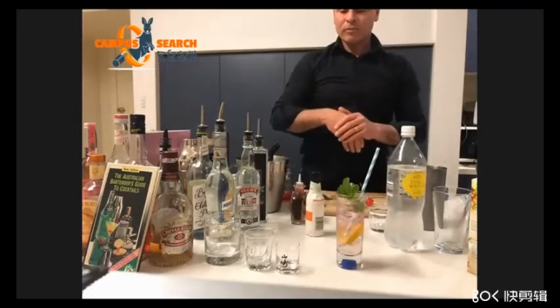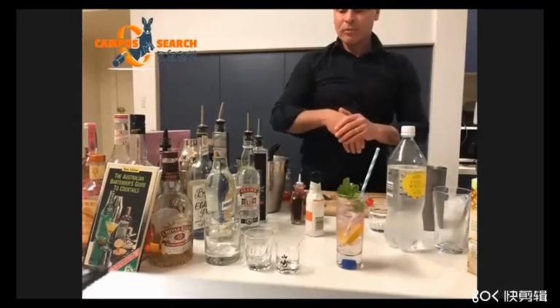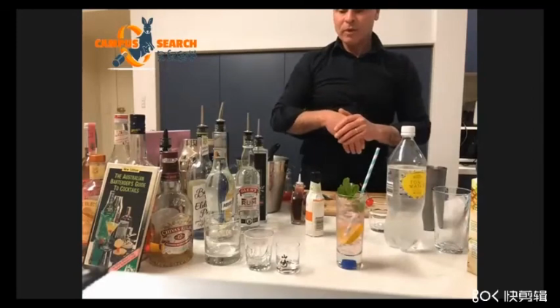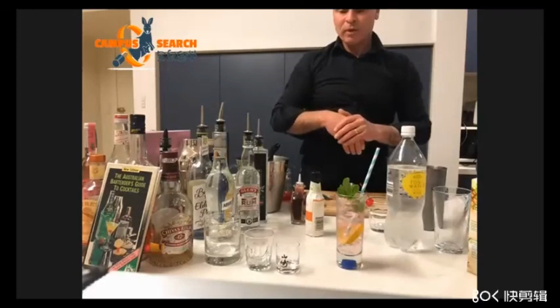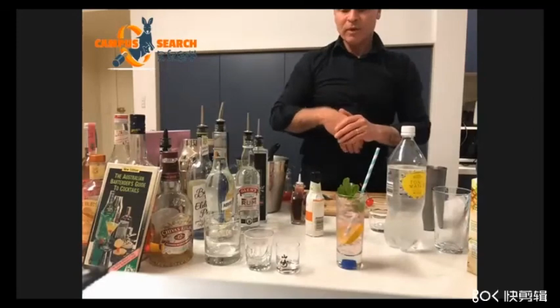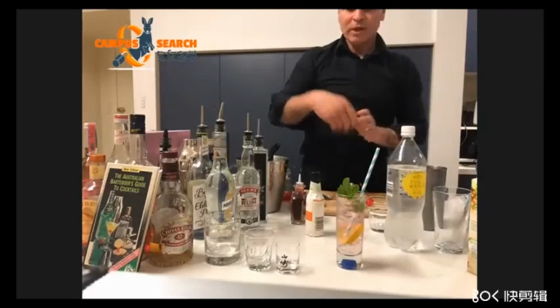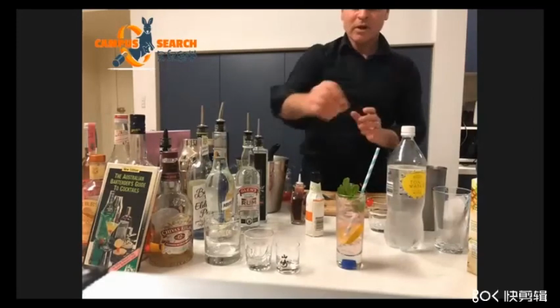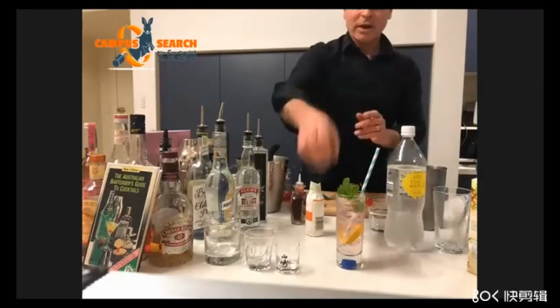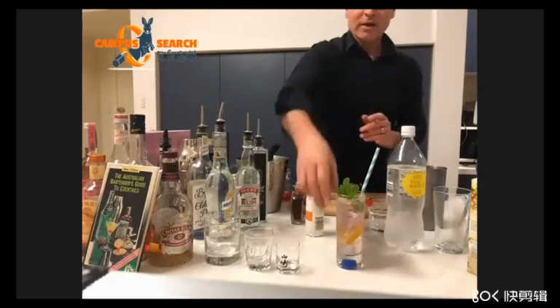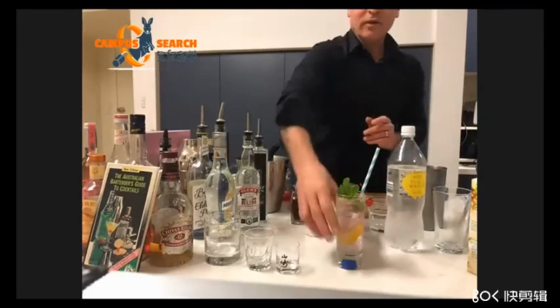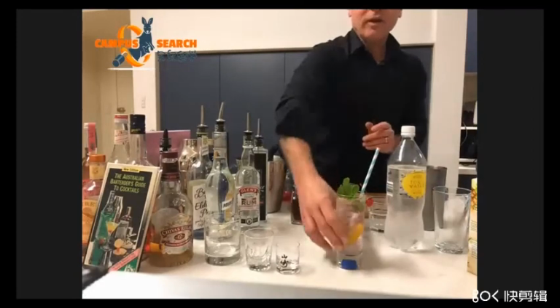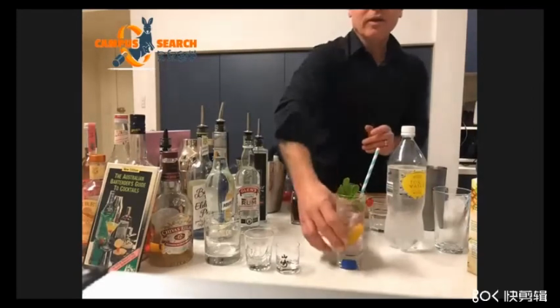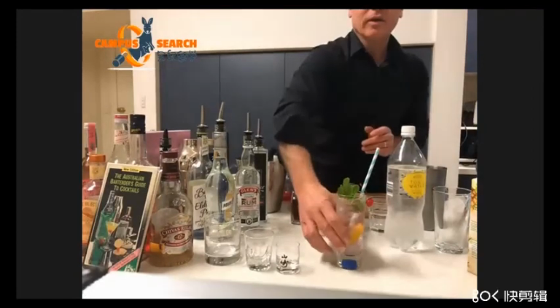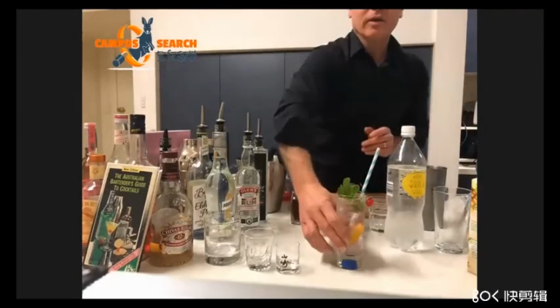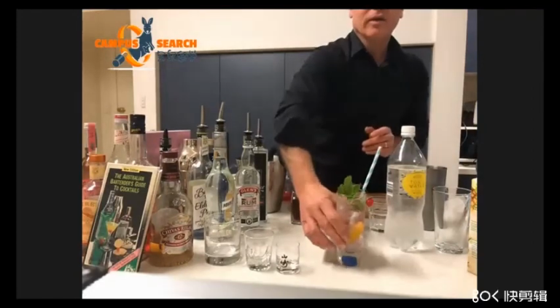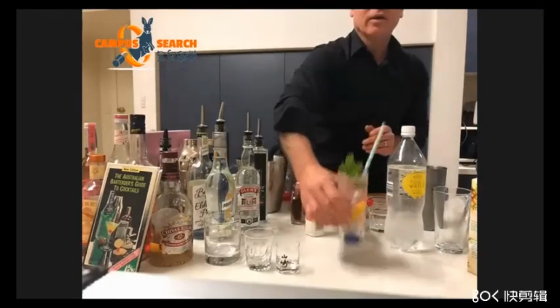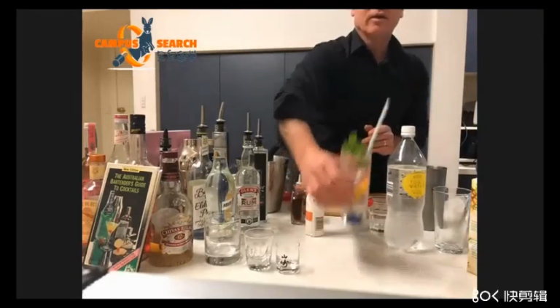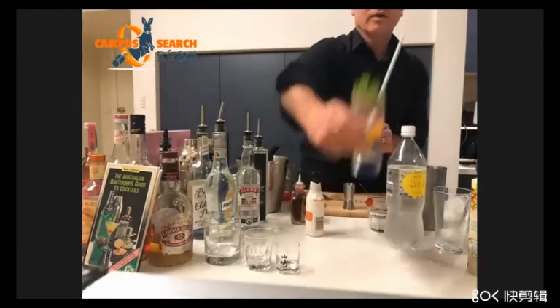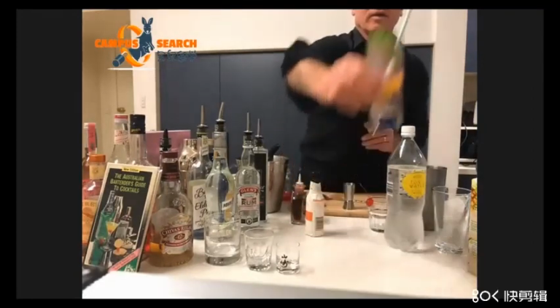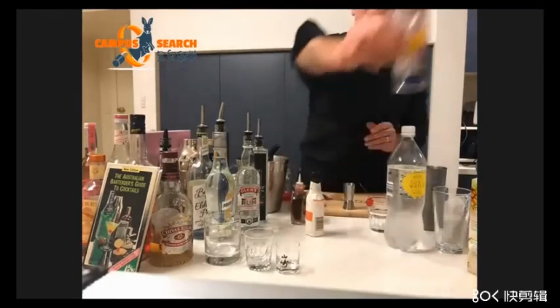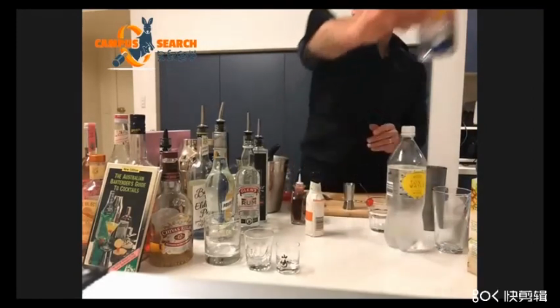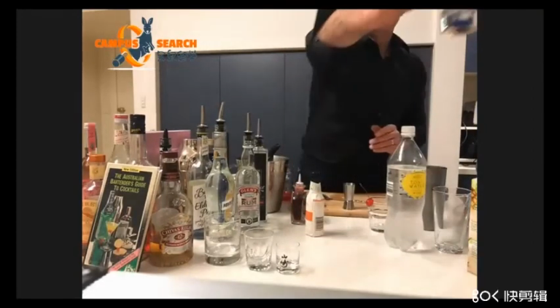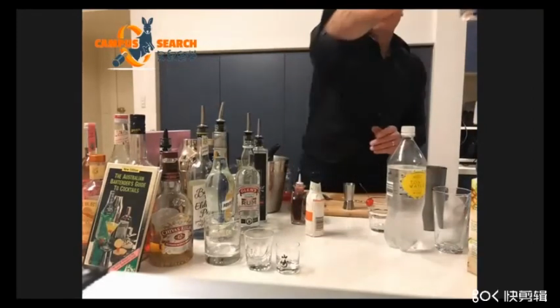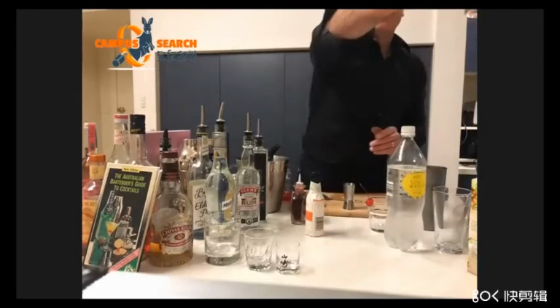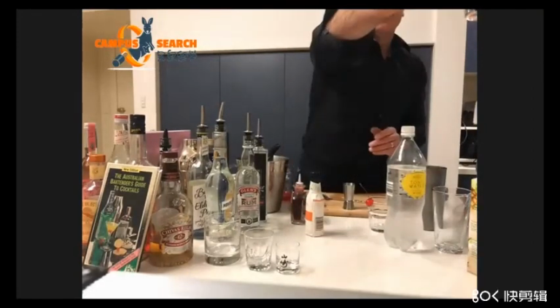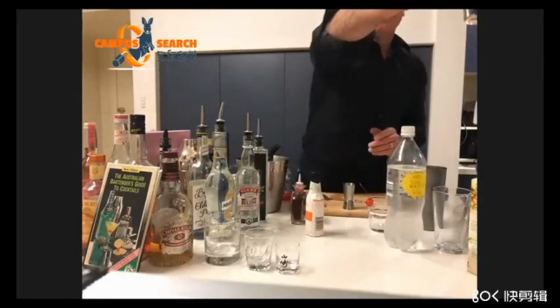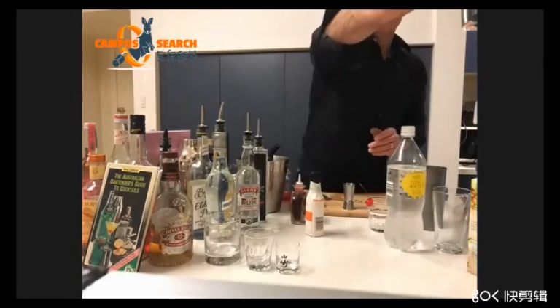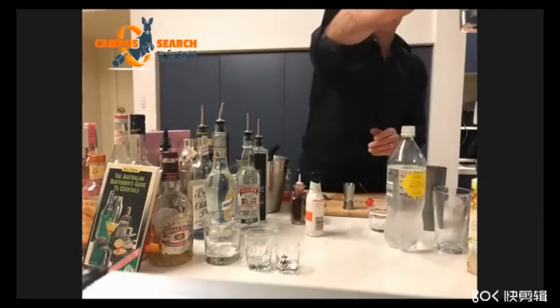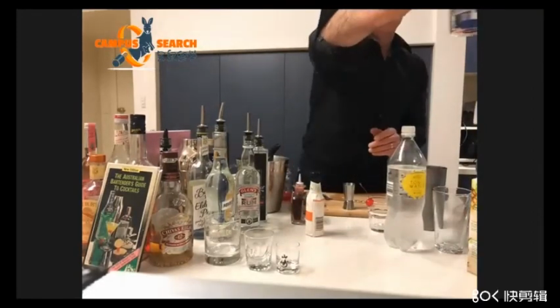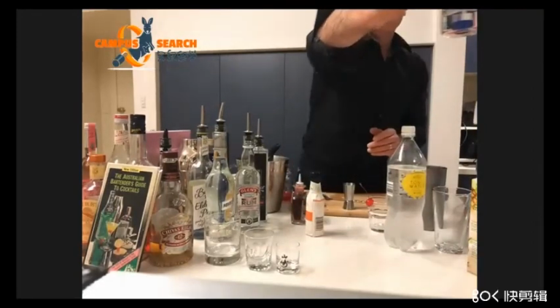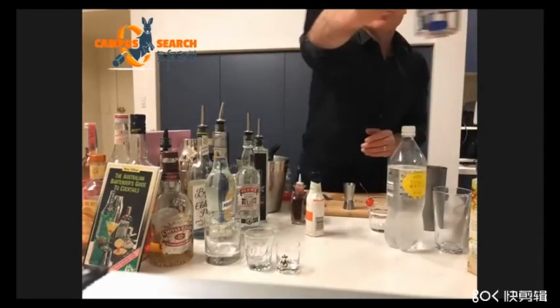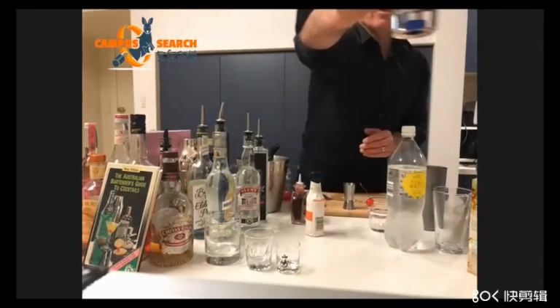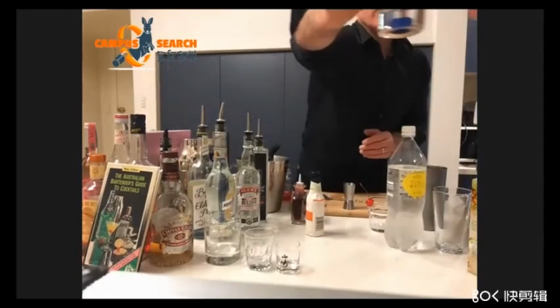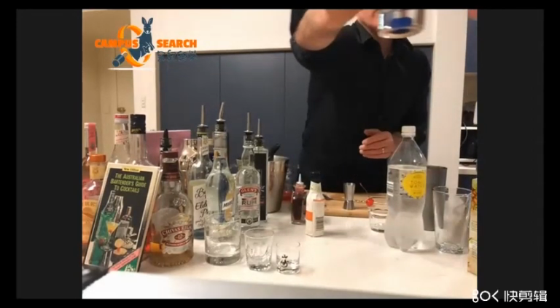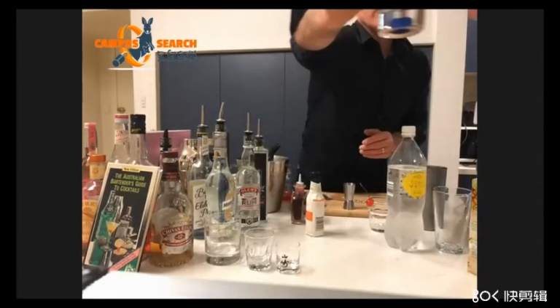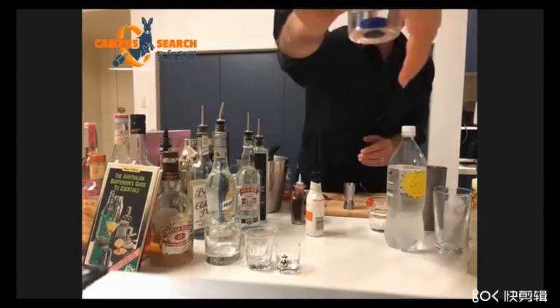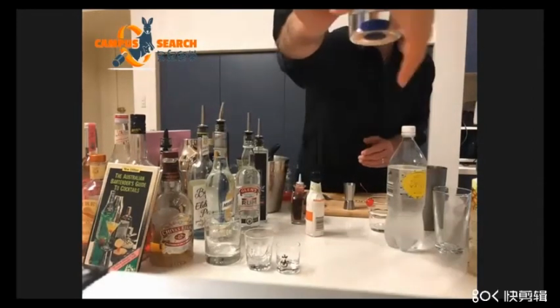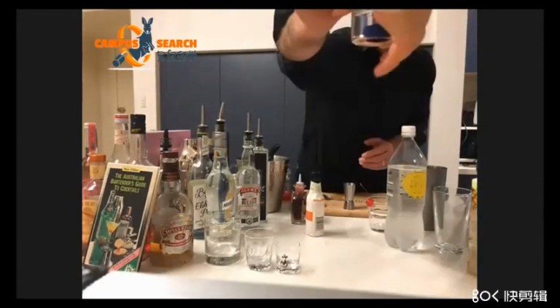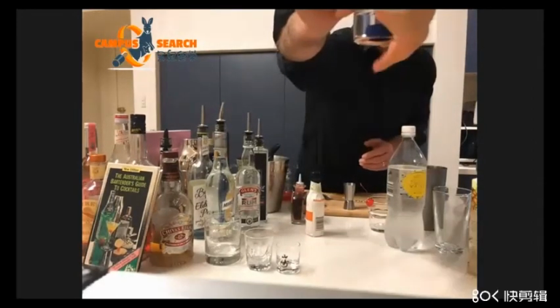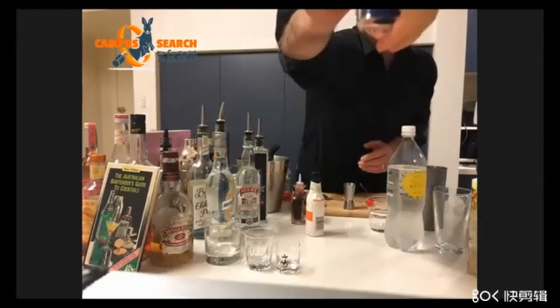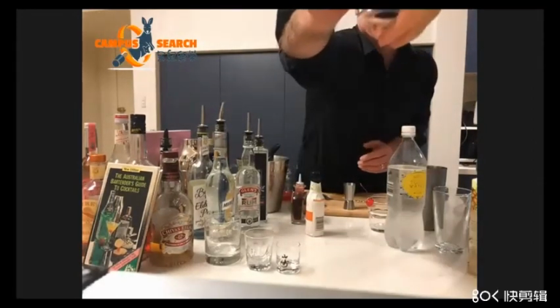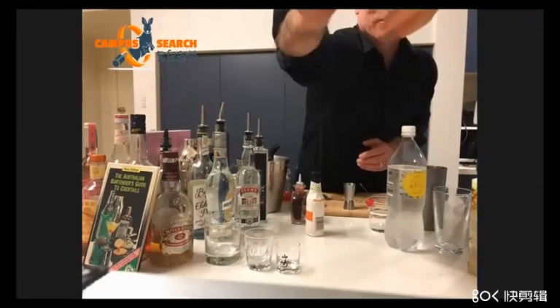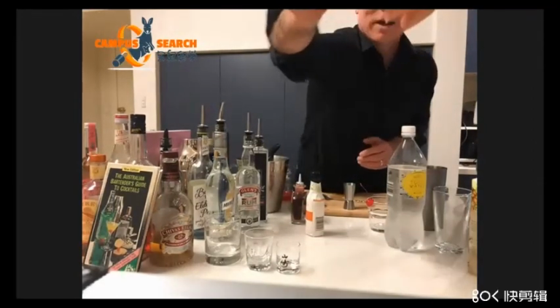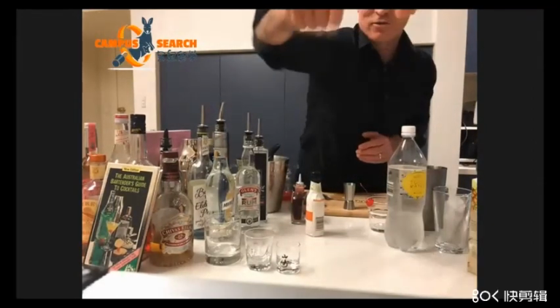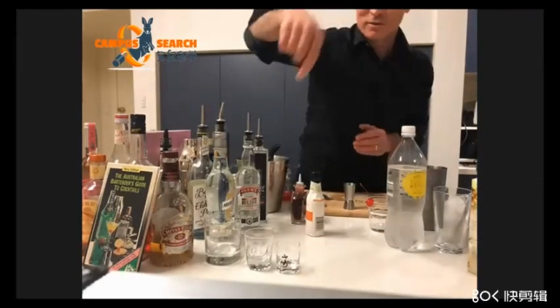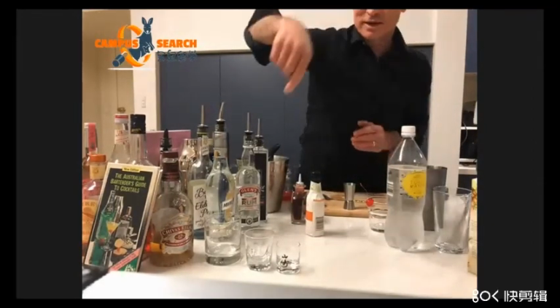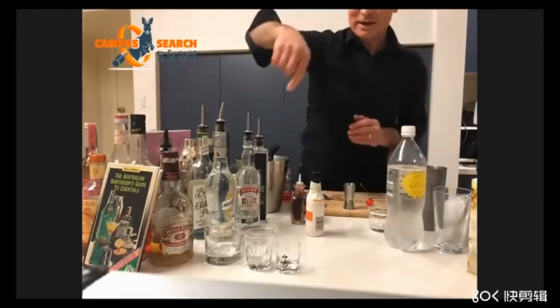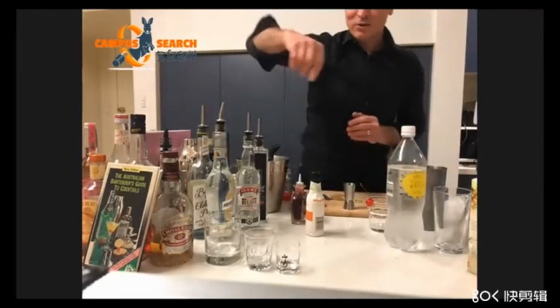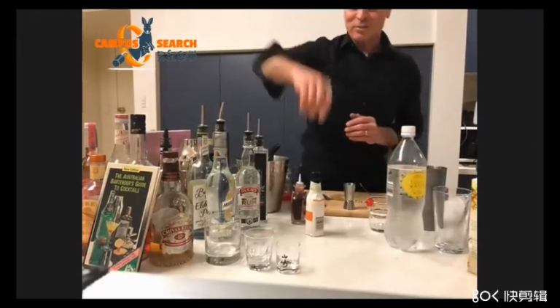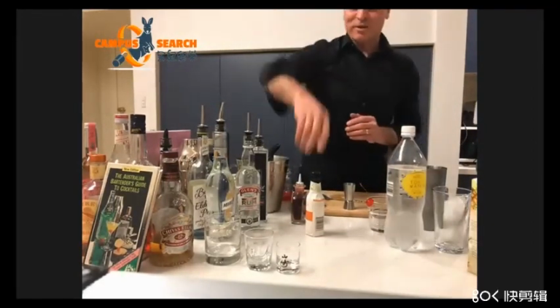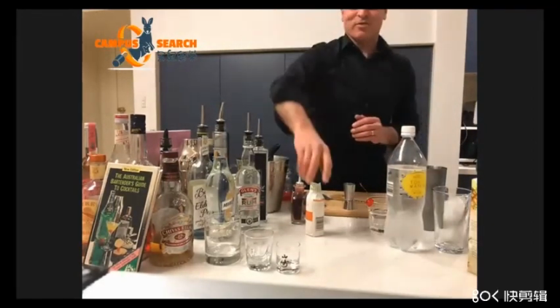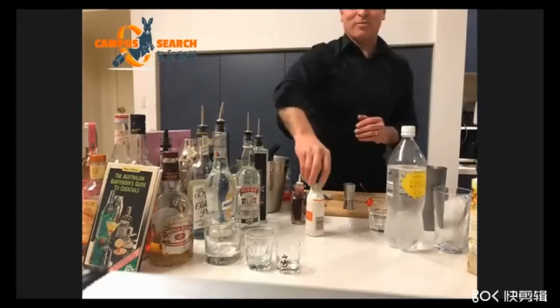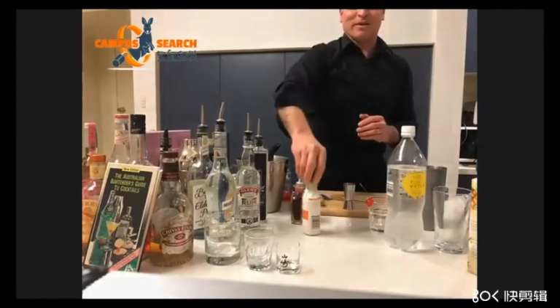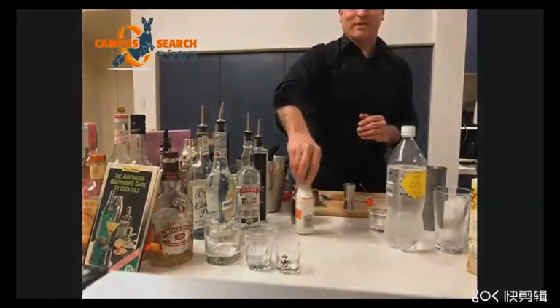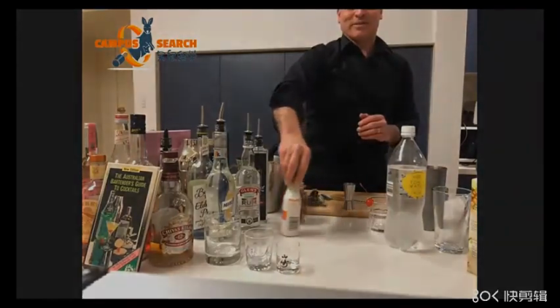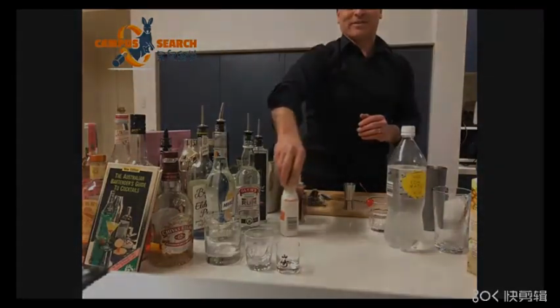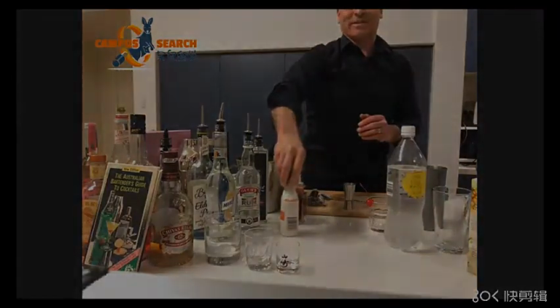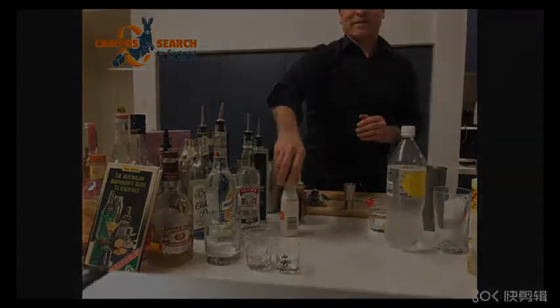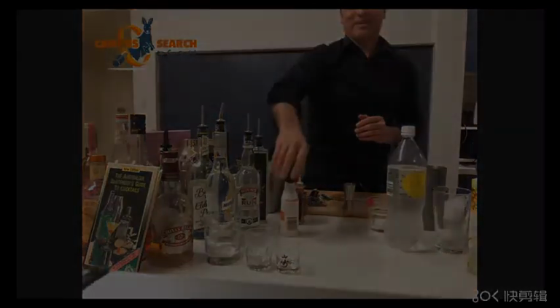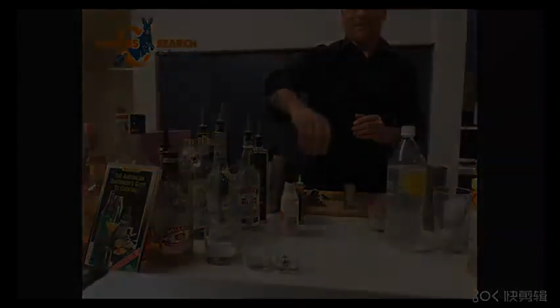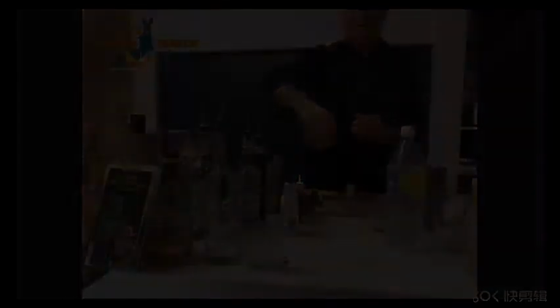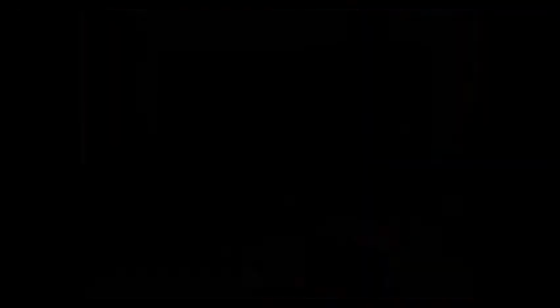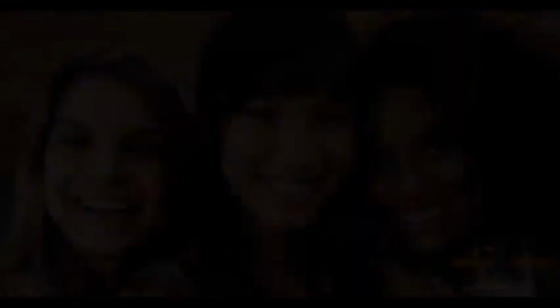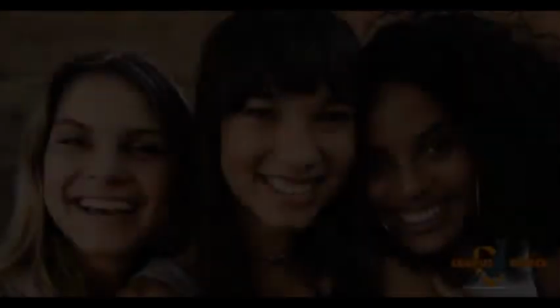There you go. That's non-alcoholic, apart from a little bit of bitters. Thank you.